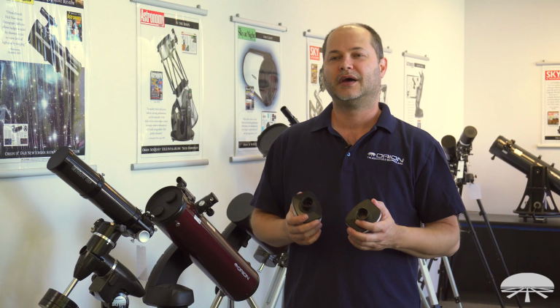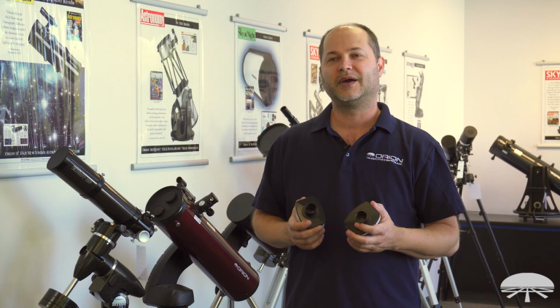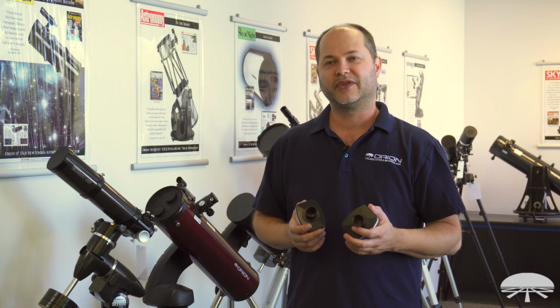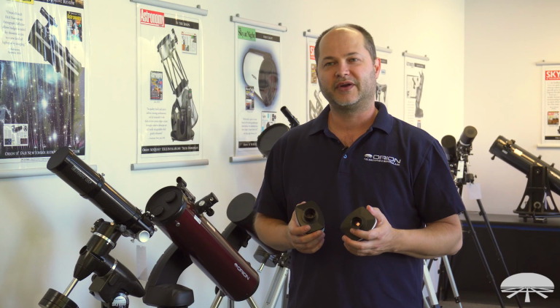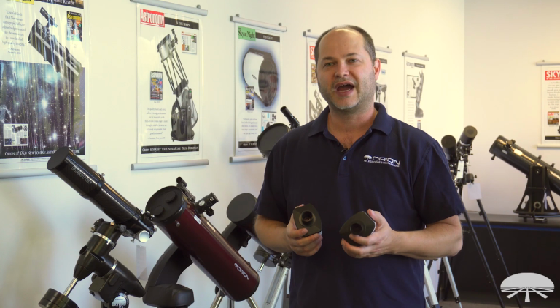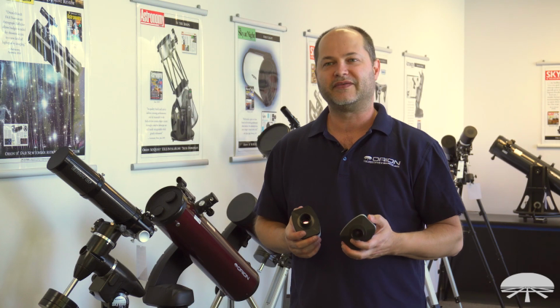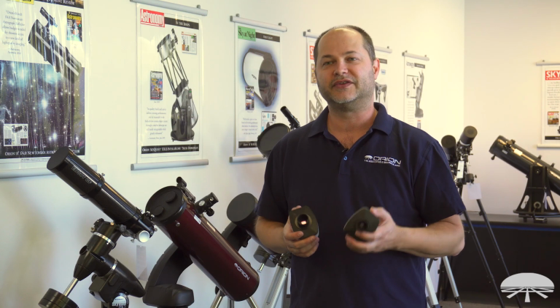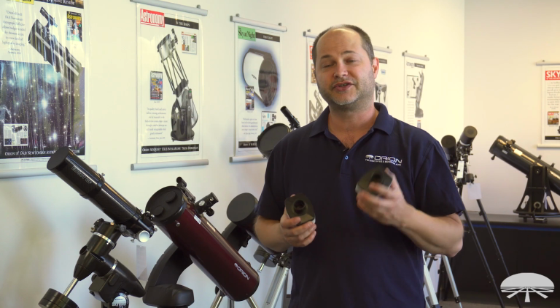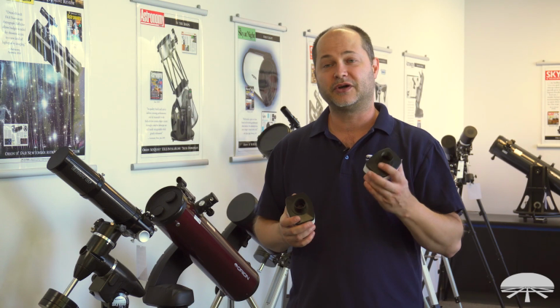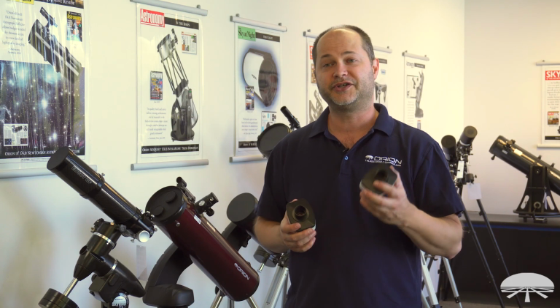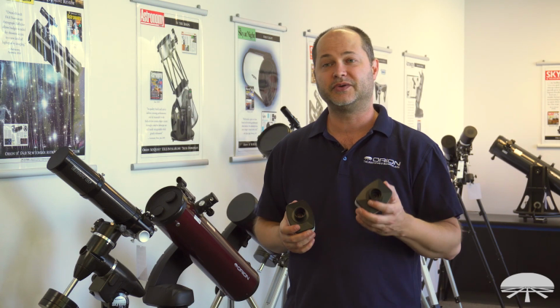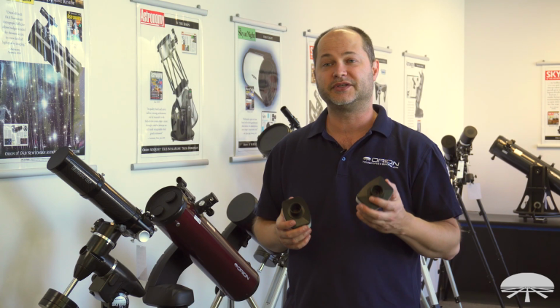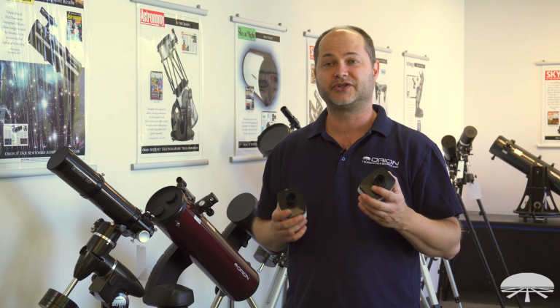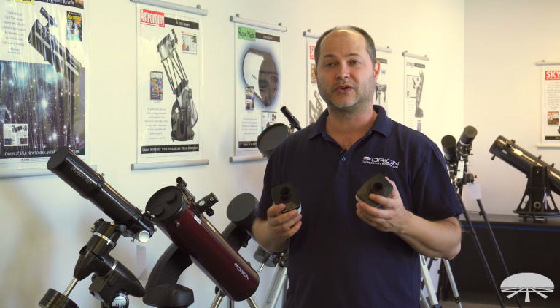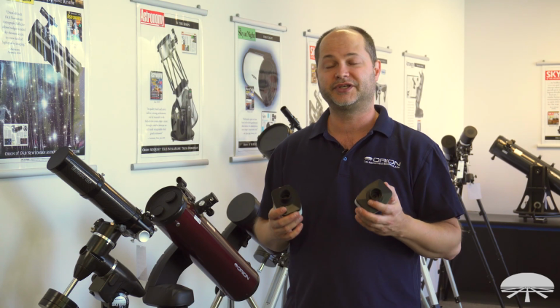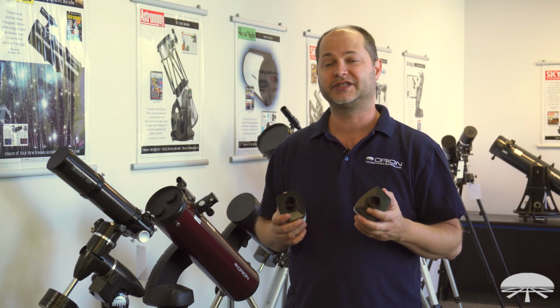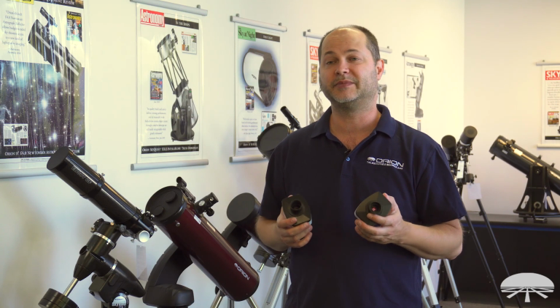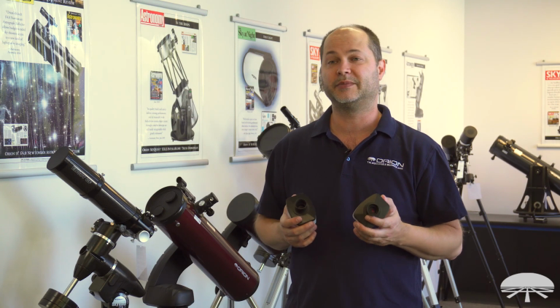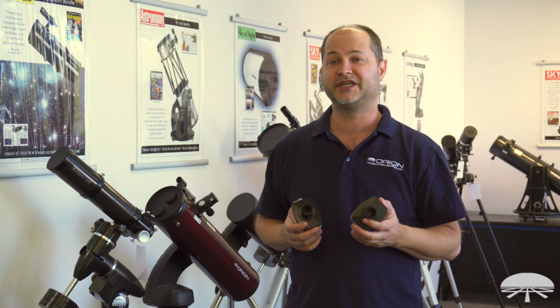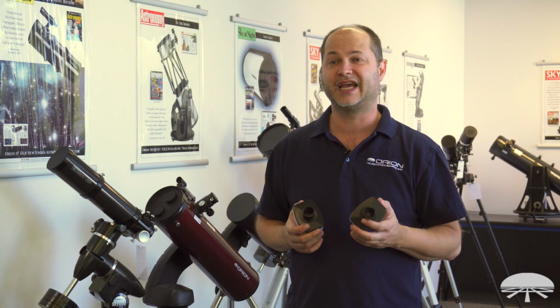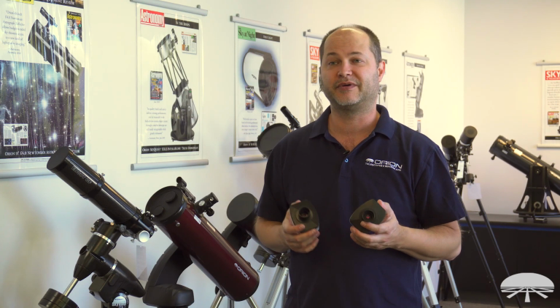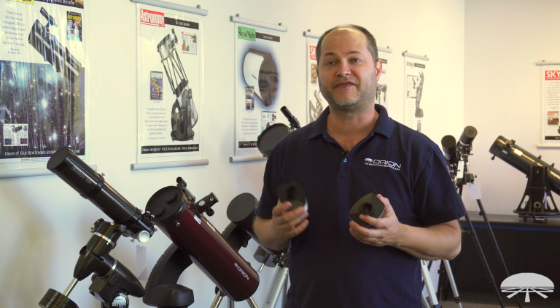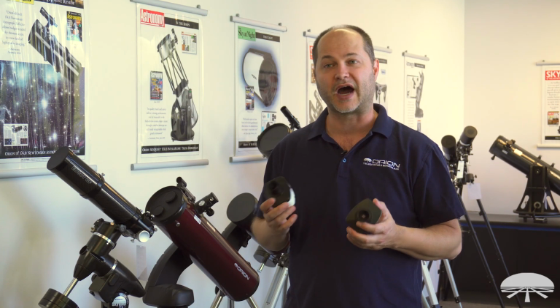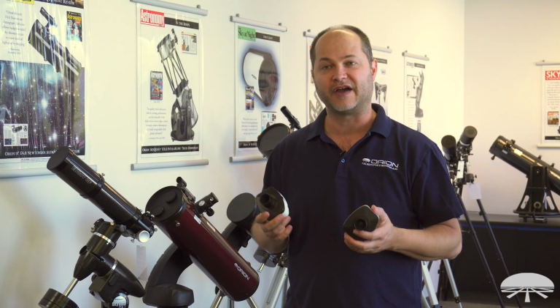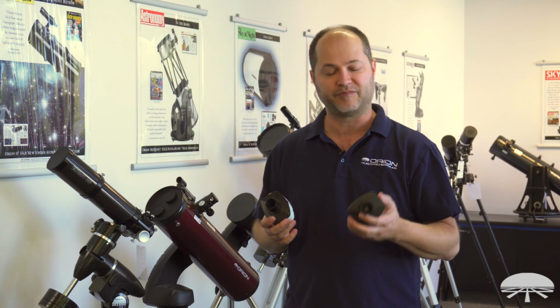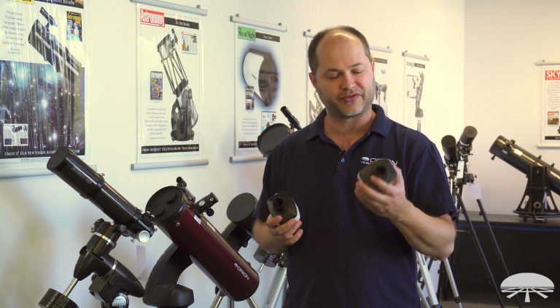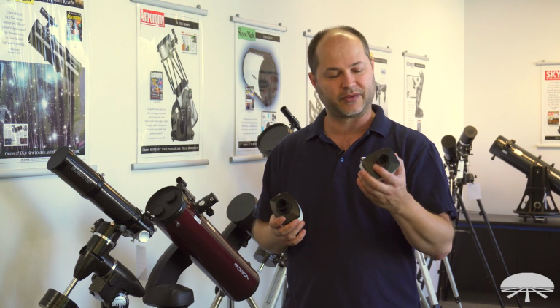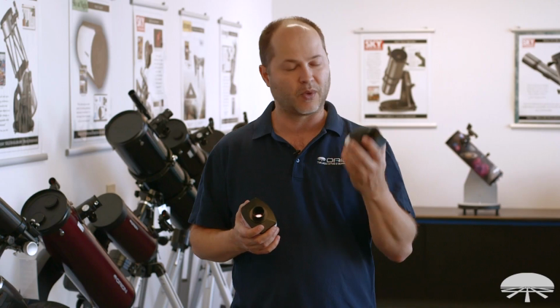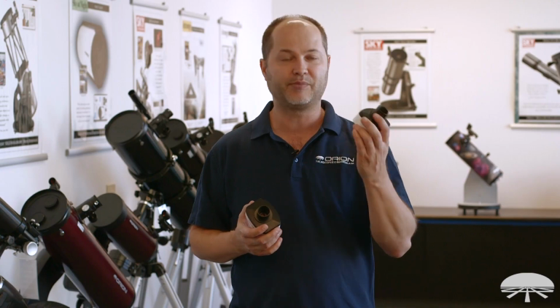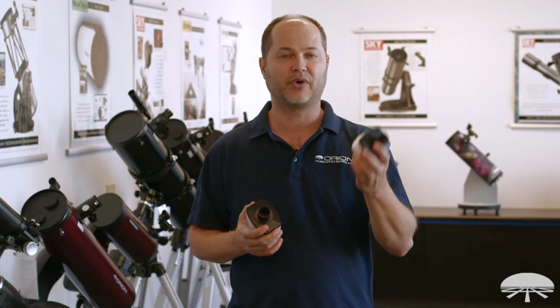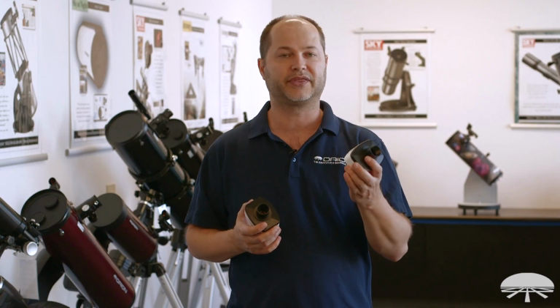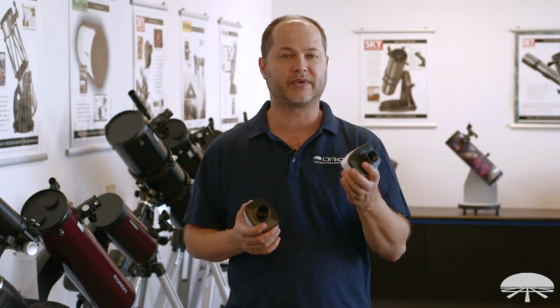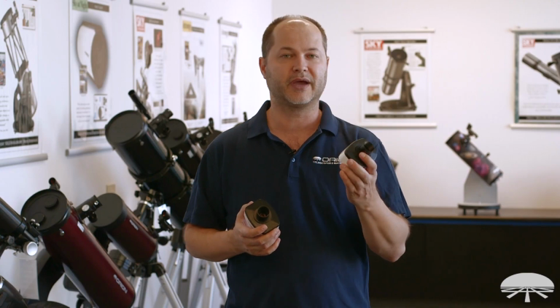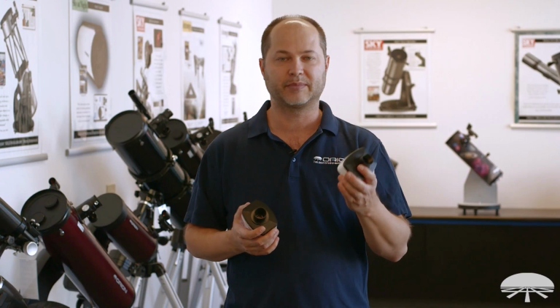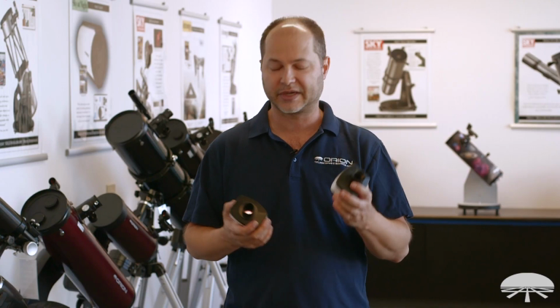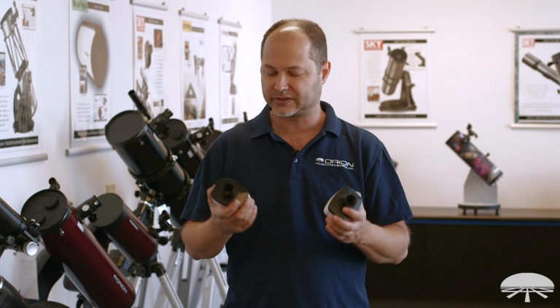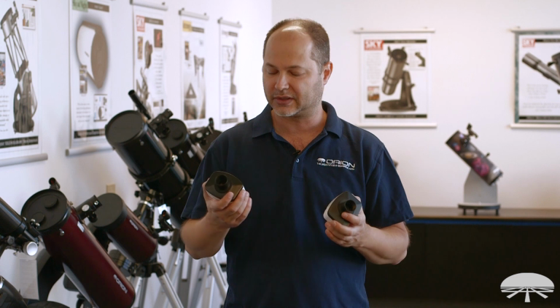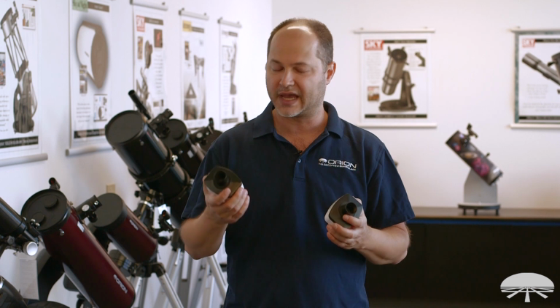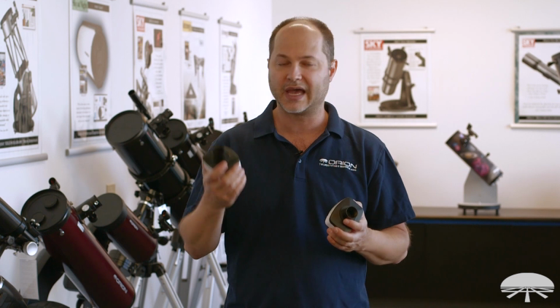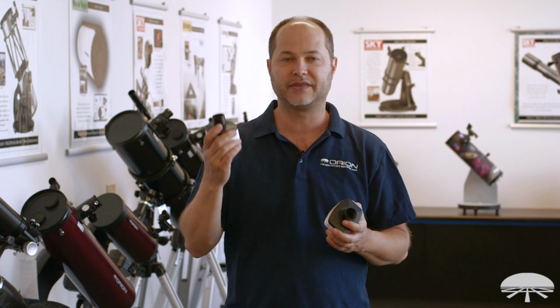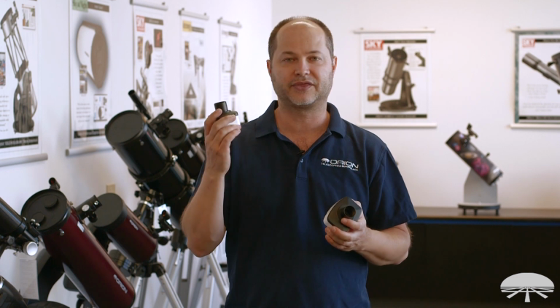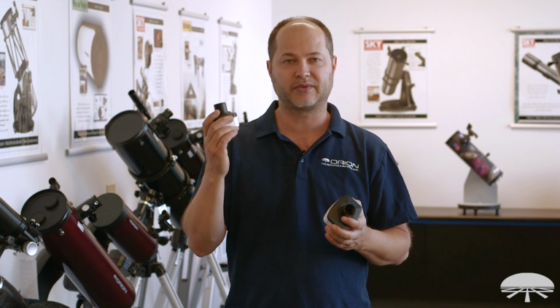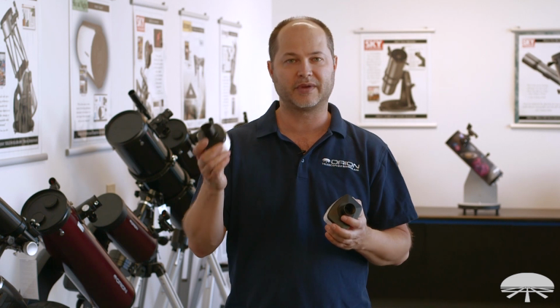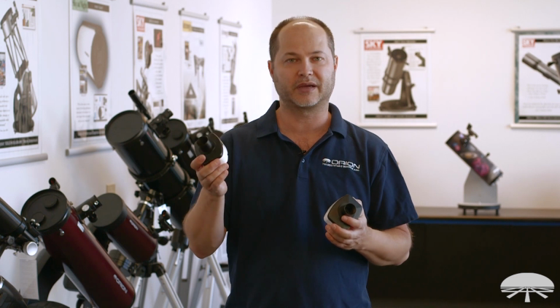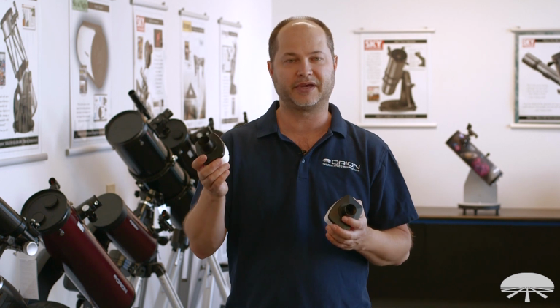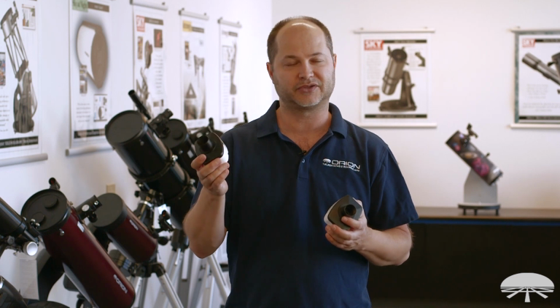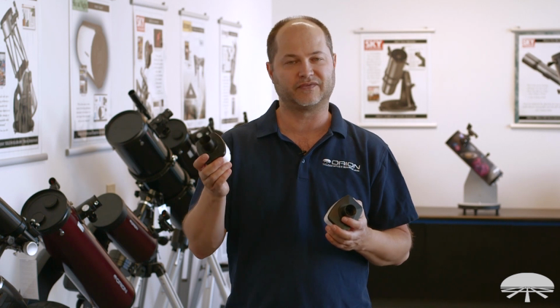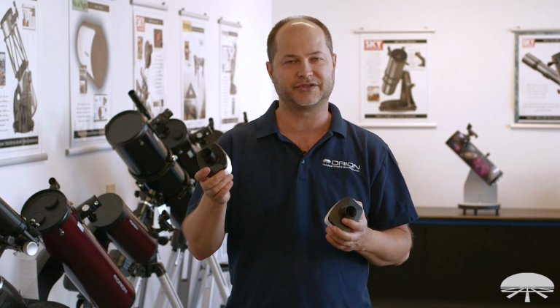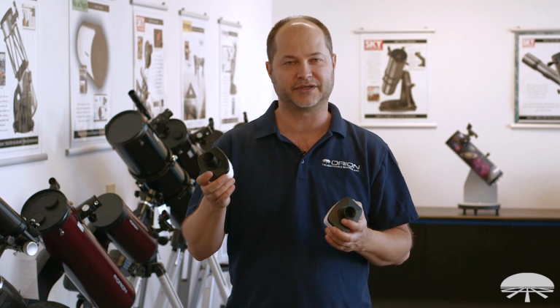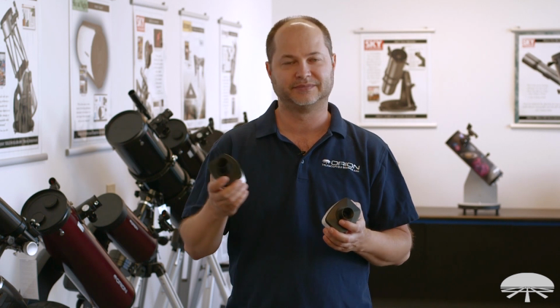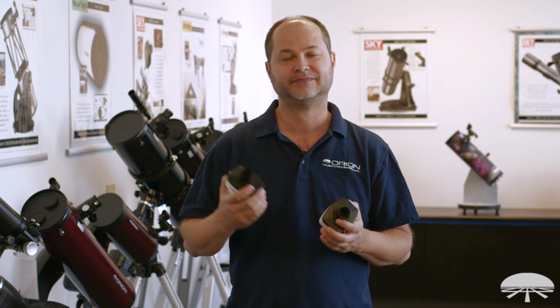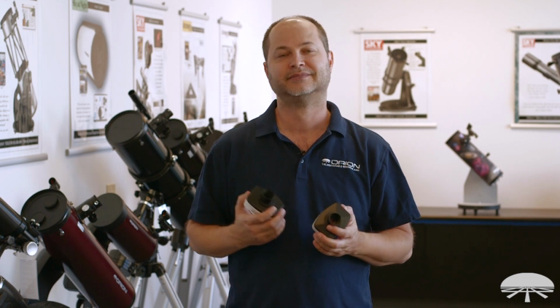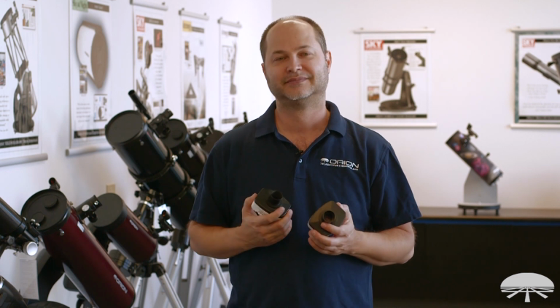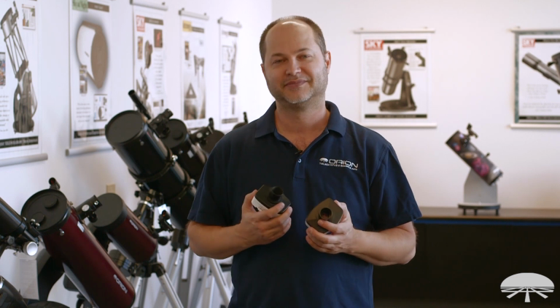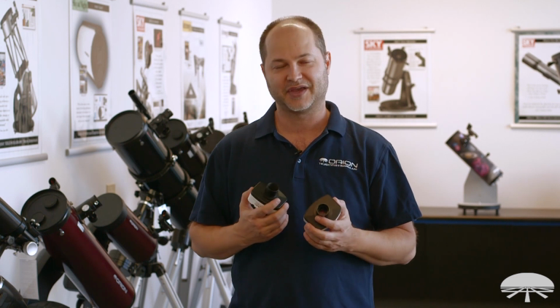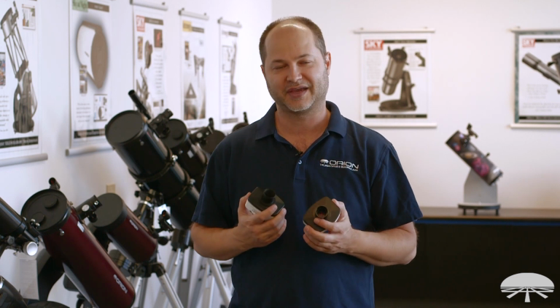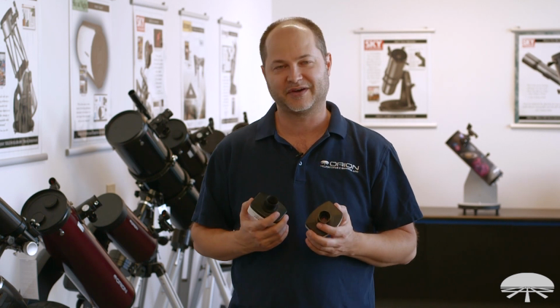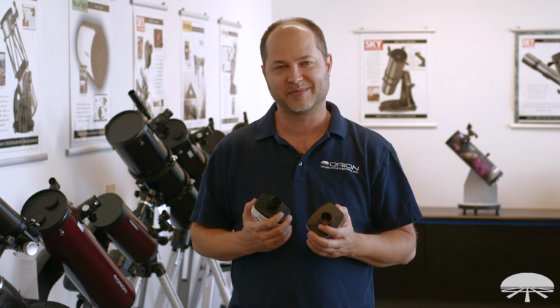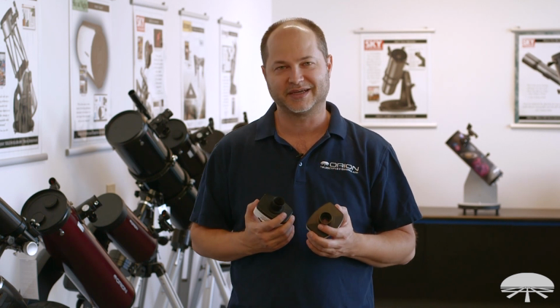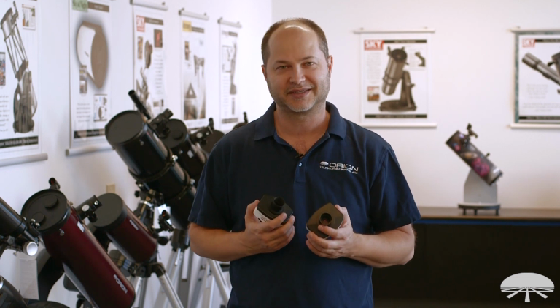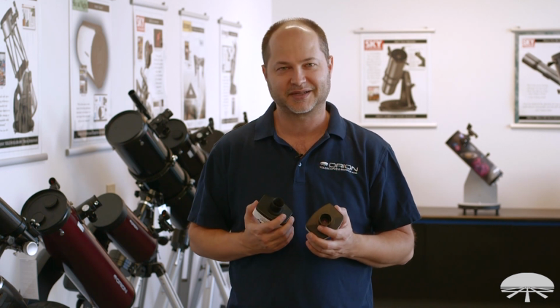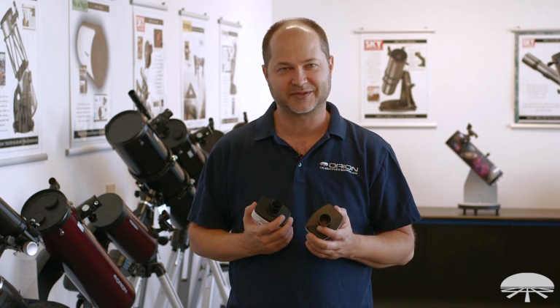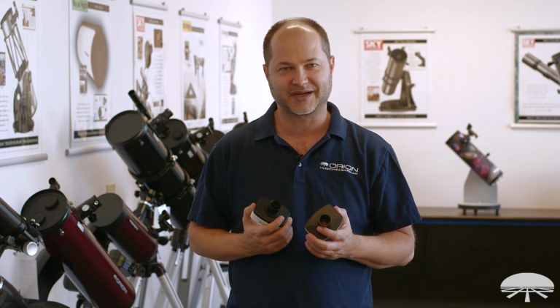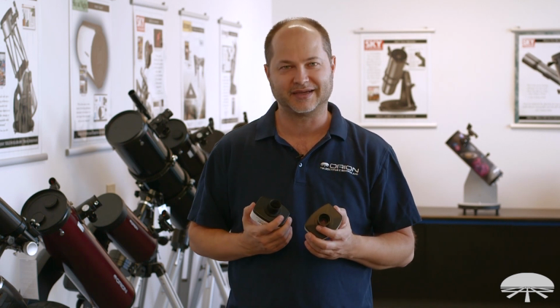Well, there you have it — the StarShoot Solar System Imaging Camera 5, both the 1.3 megapixel and the 3 megapixel version. Thank you very much. Clear skies.